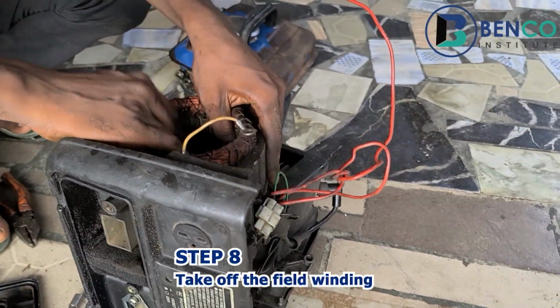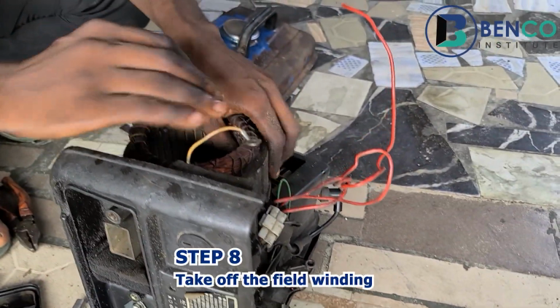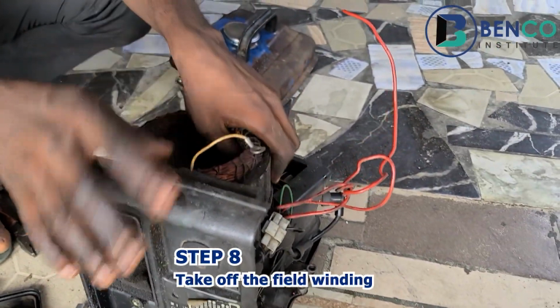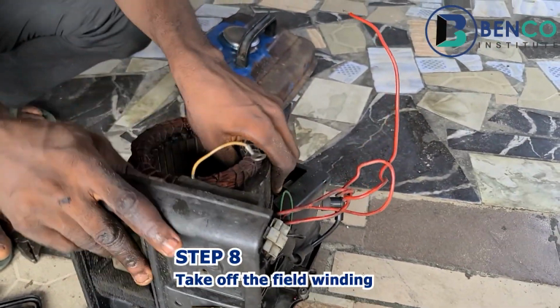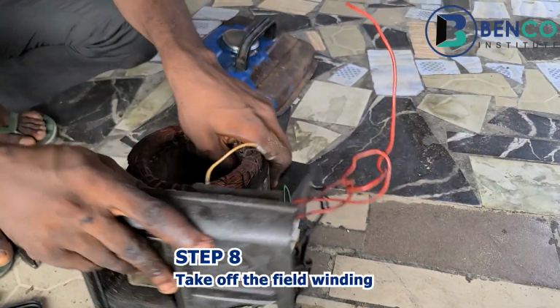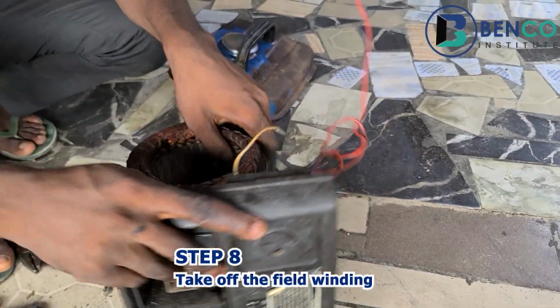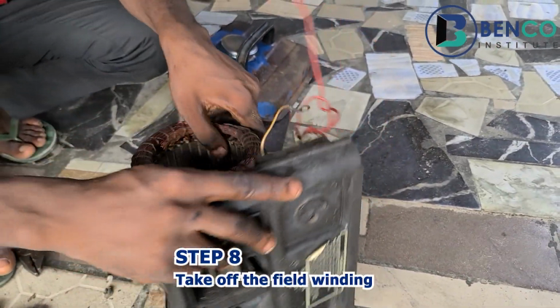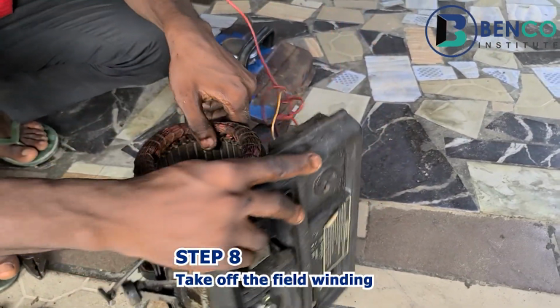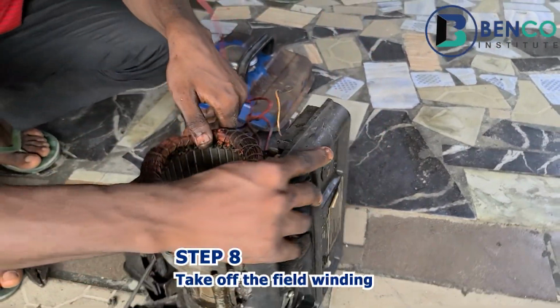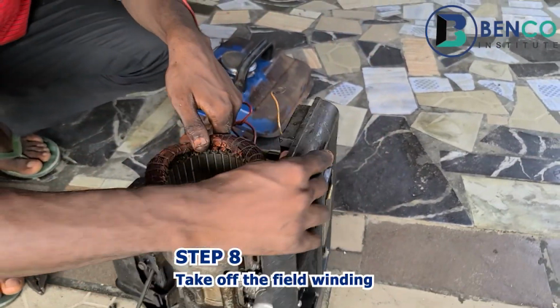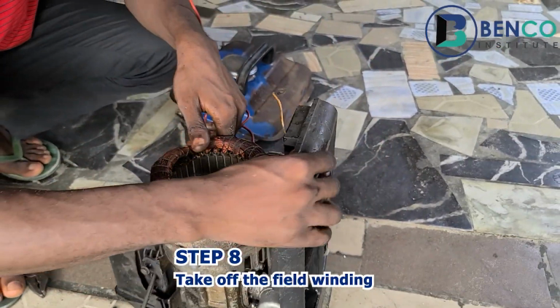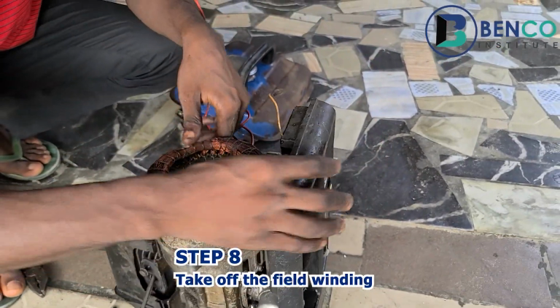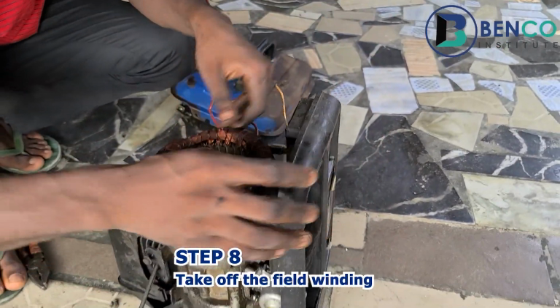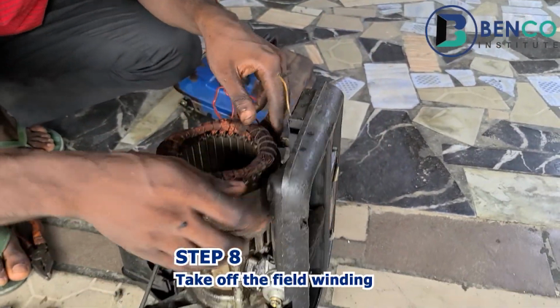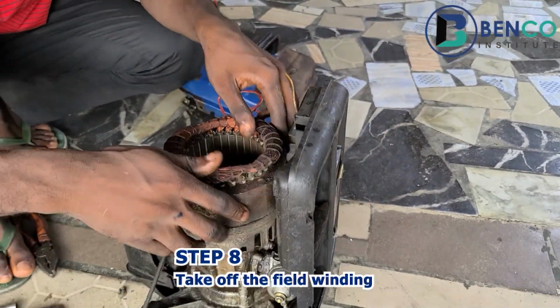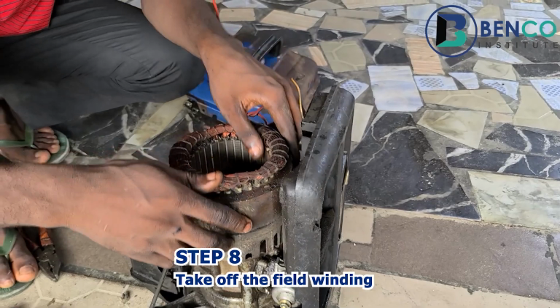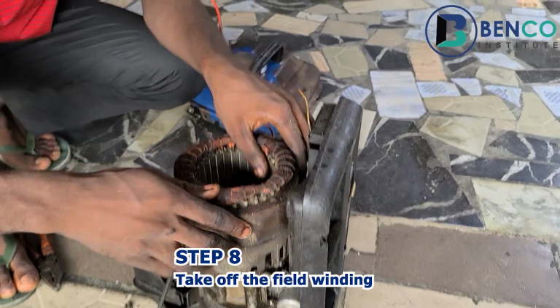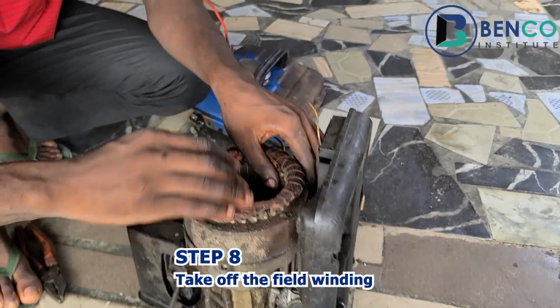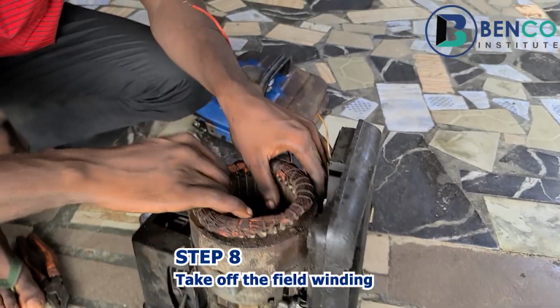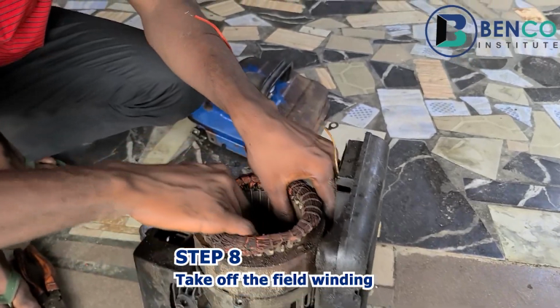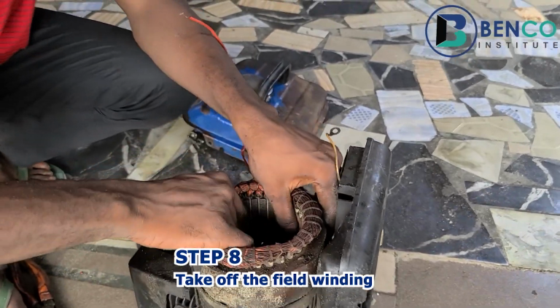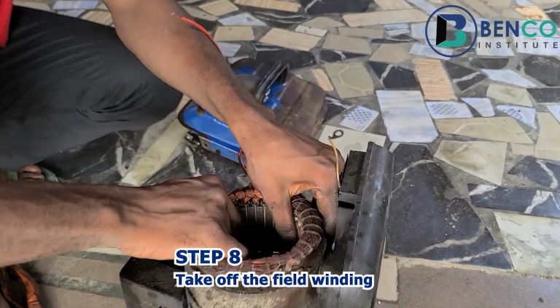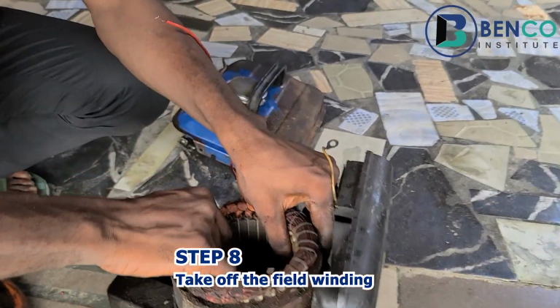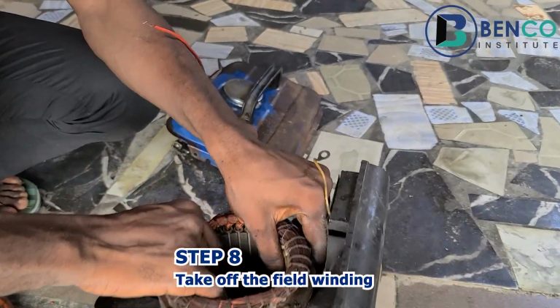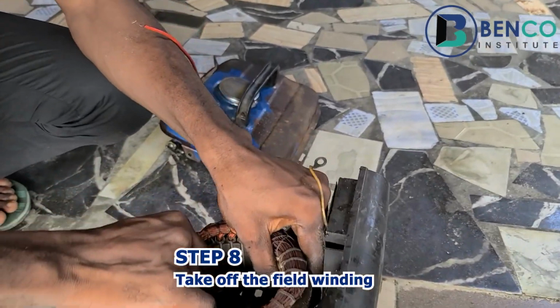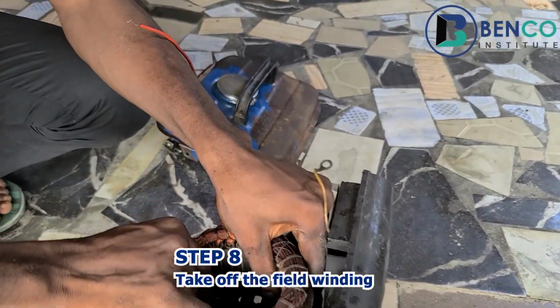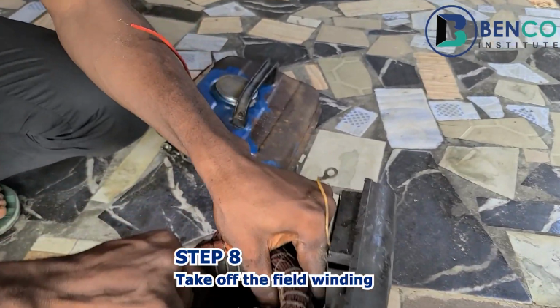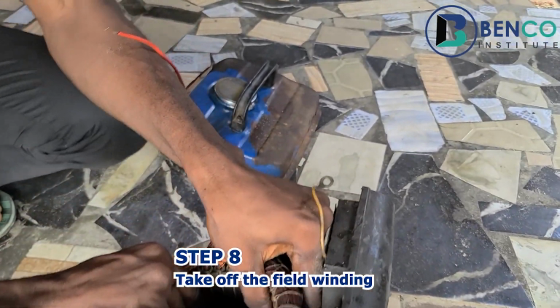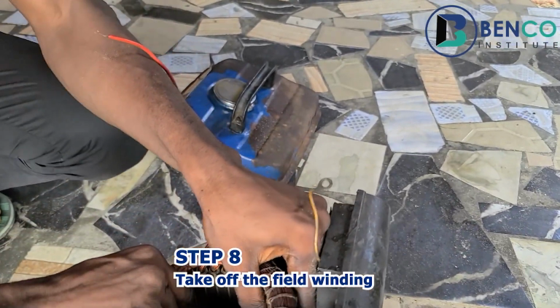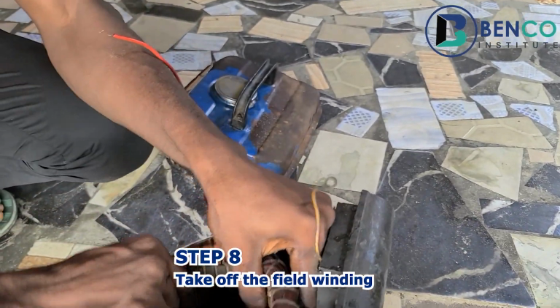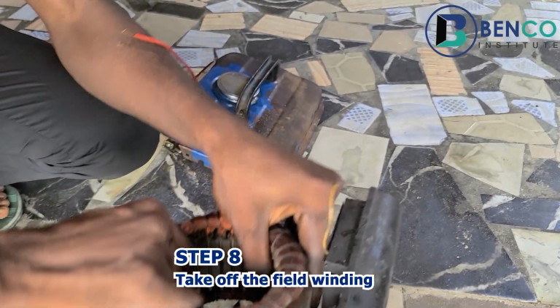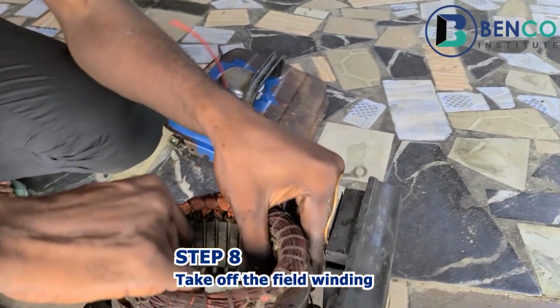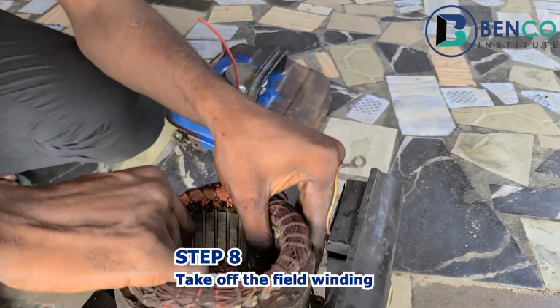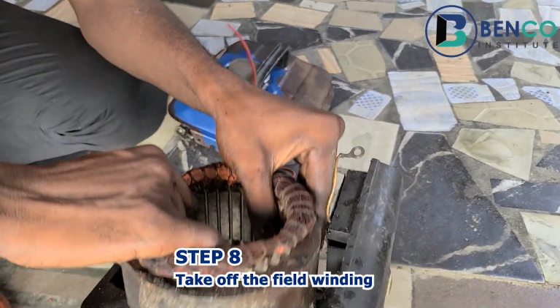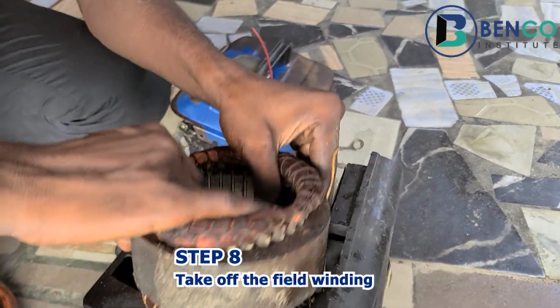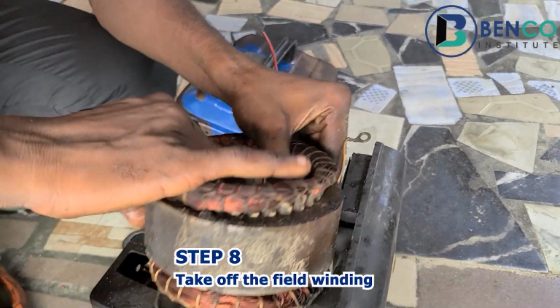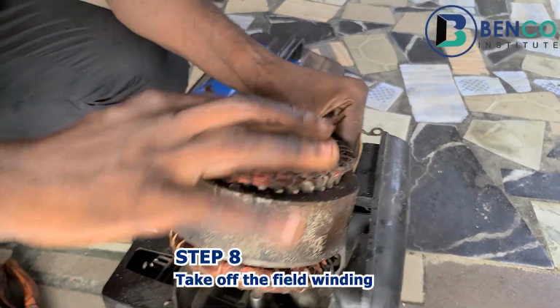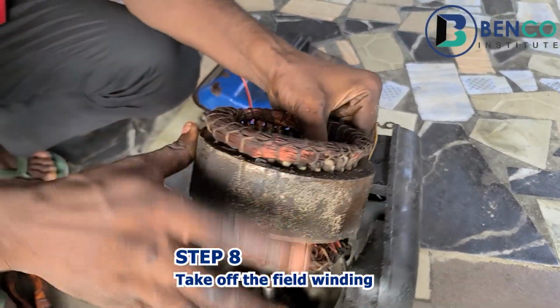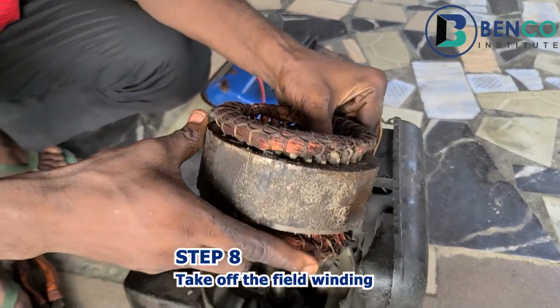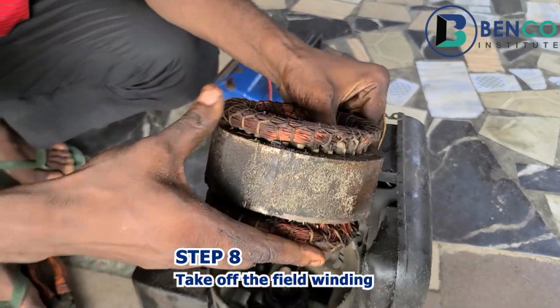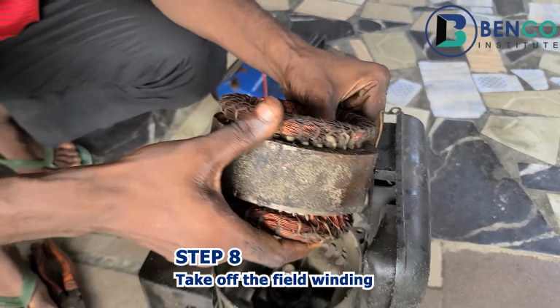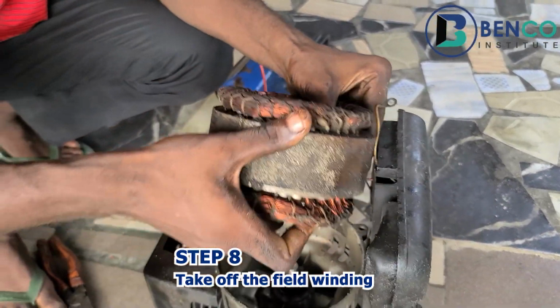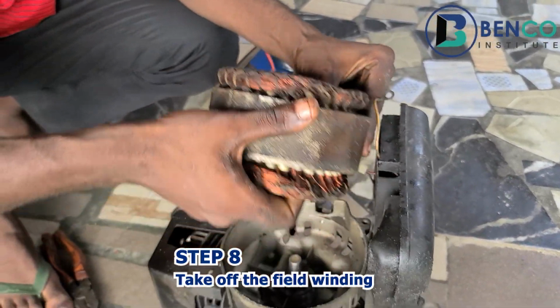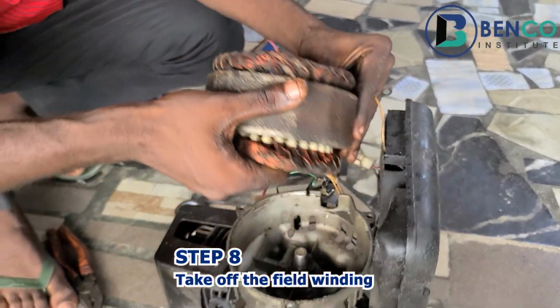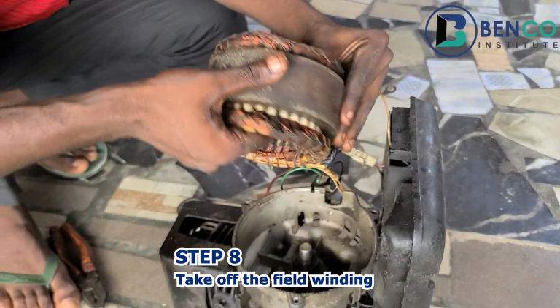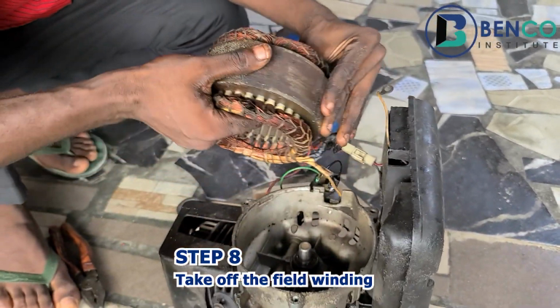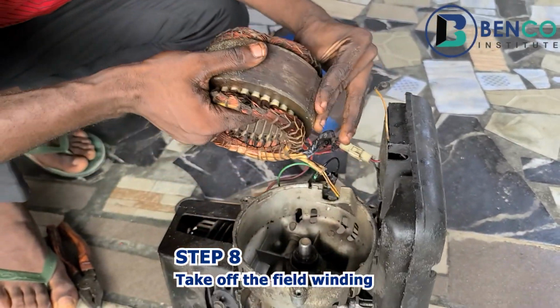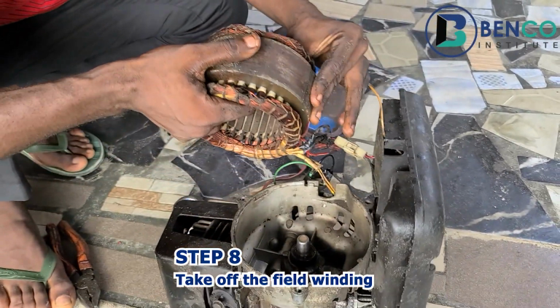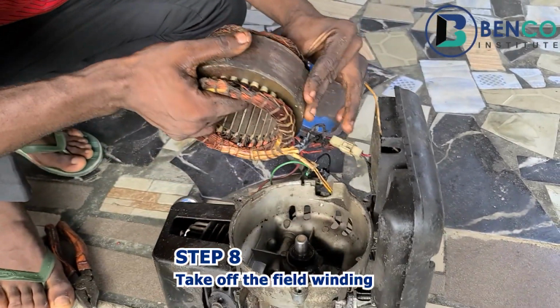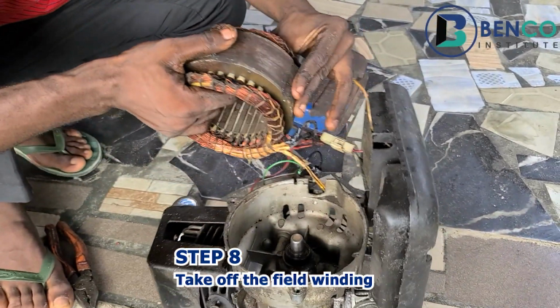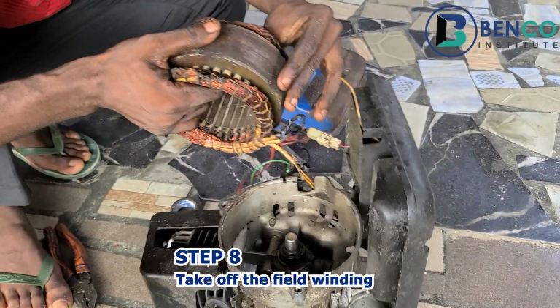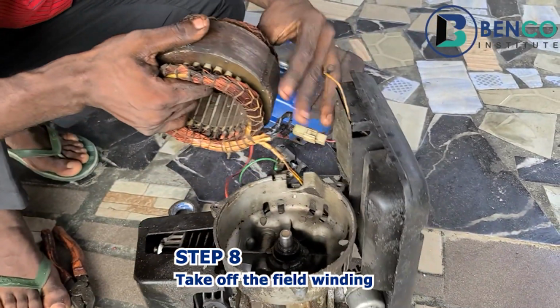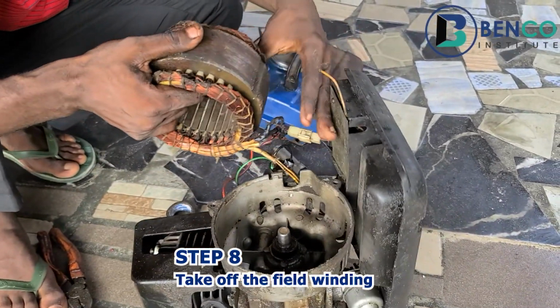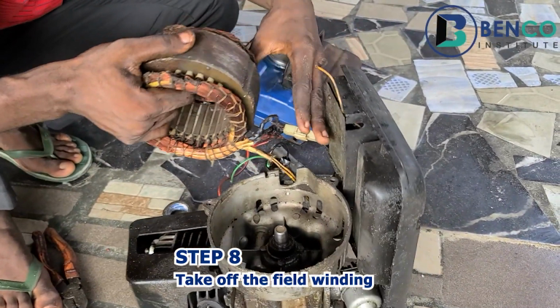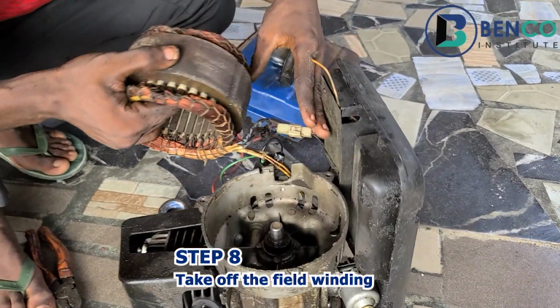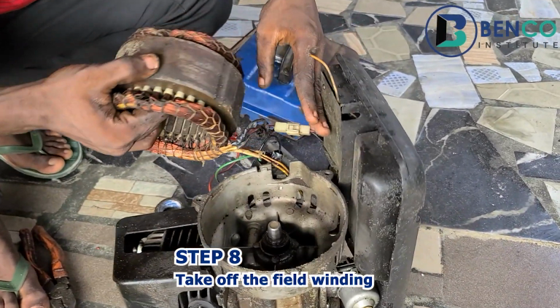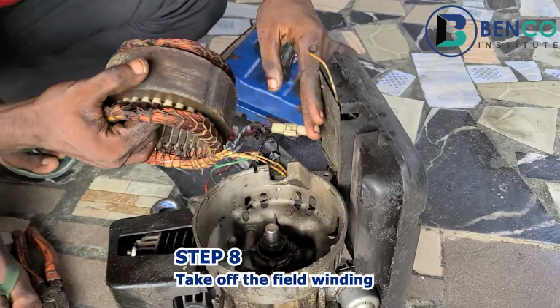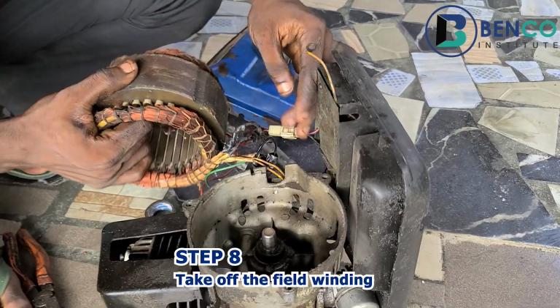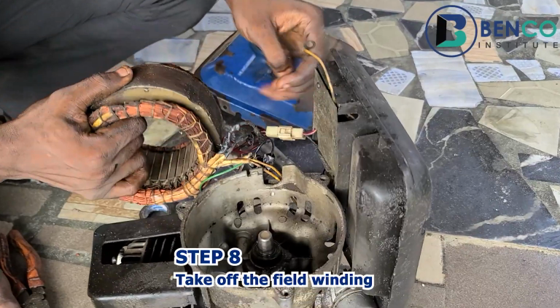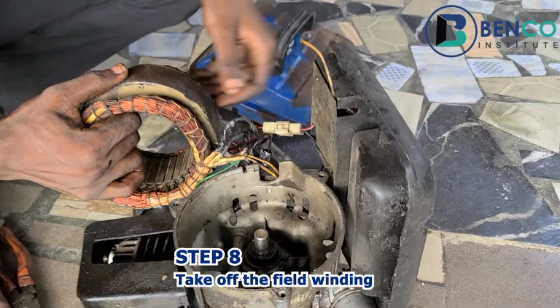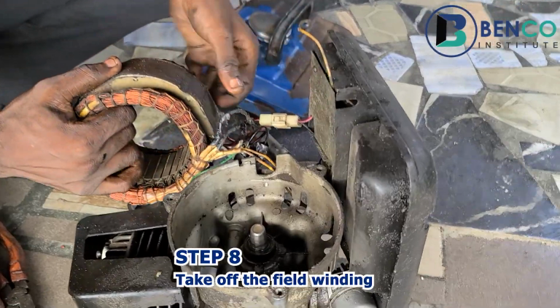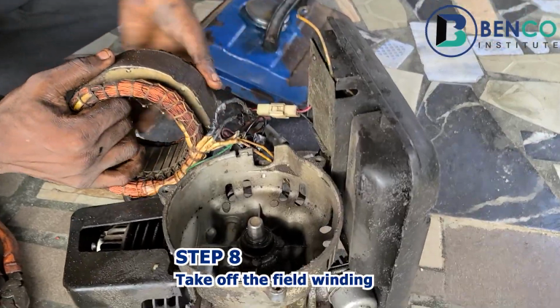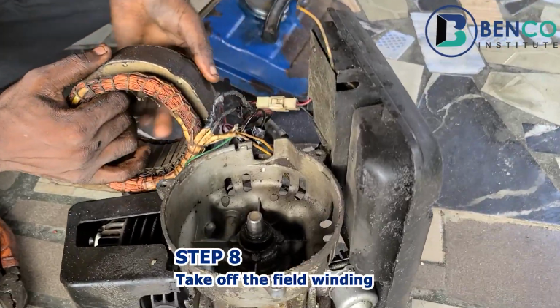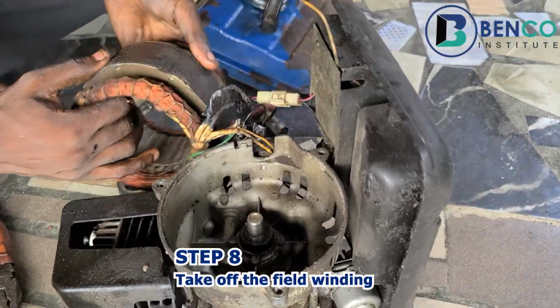All right, we're going to take this out now. This is the fuse coil, okay? We've taken this out now.